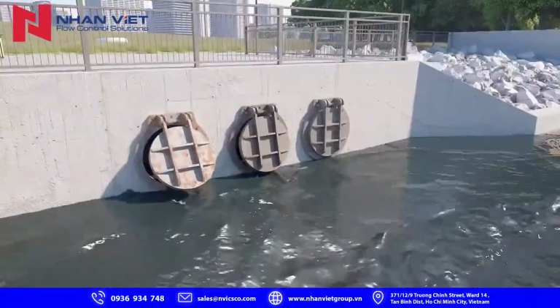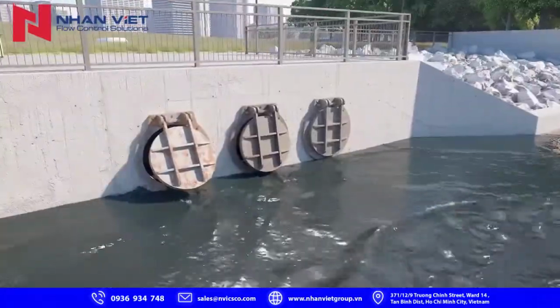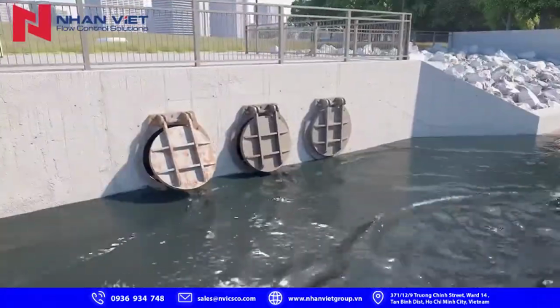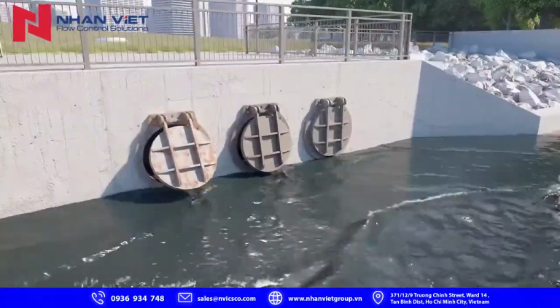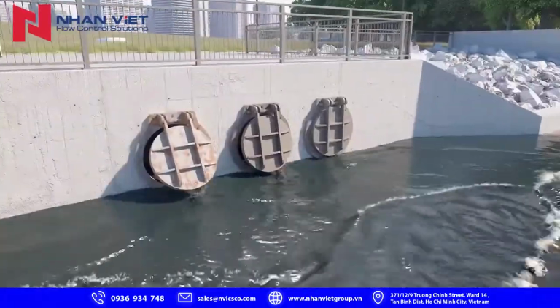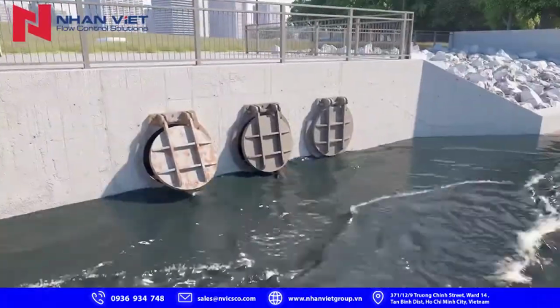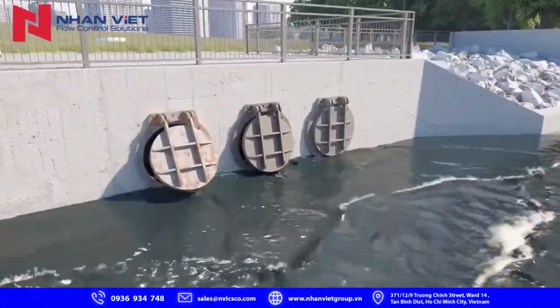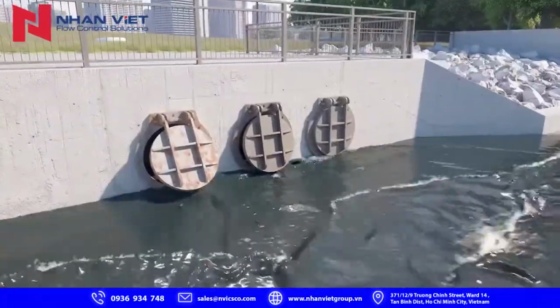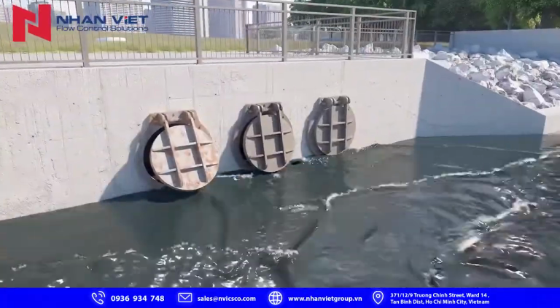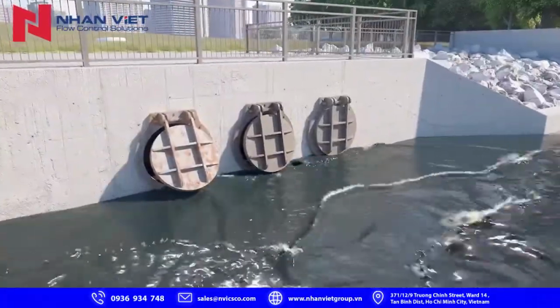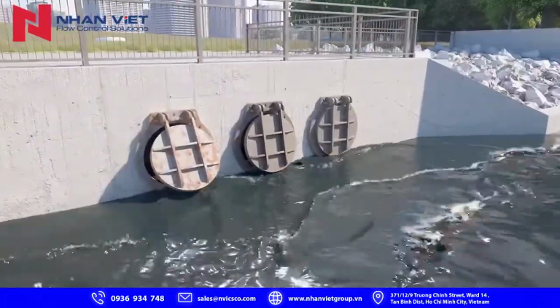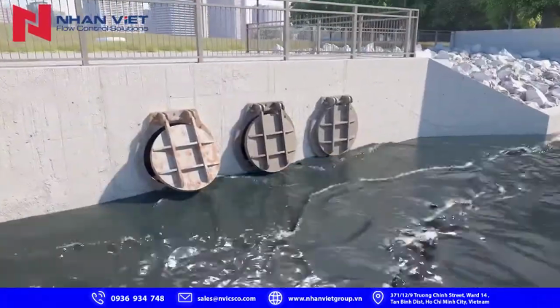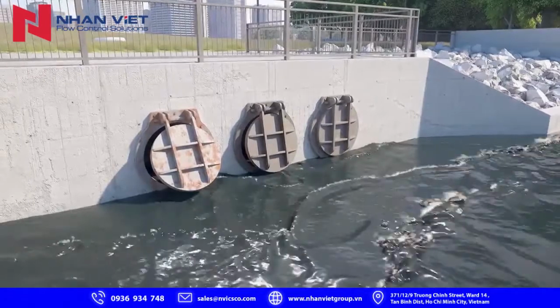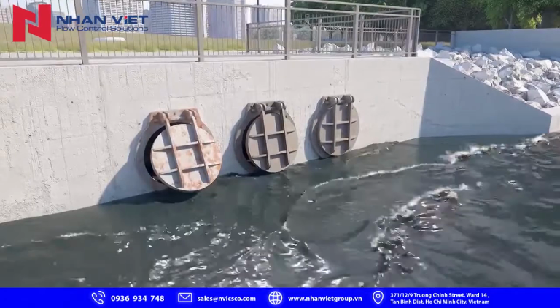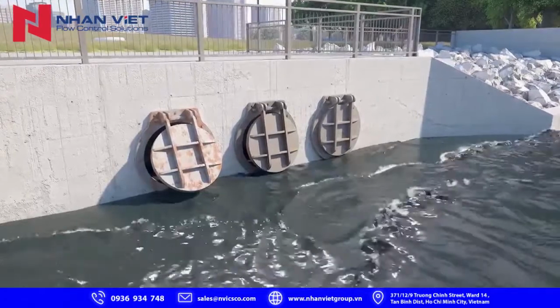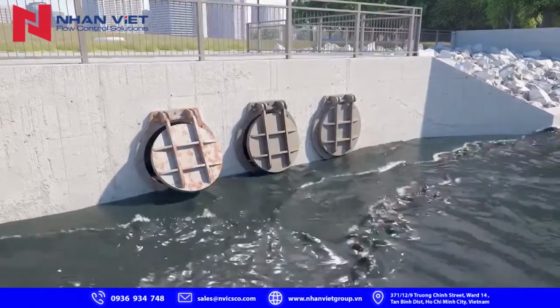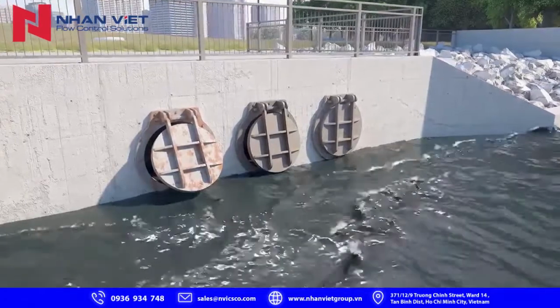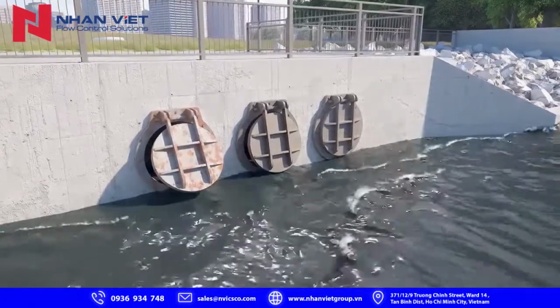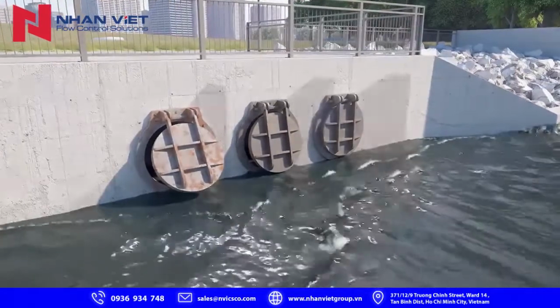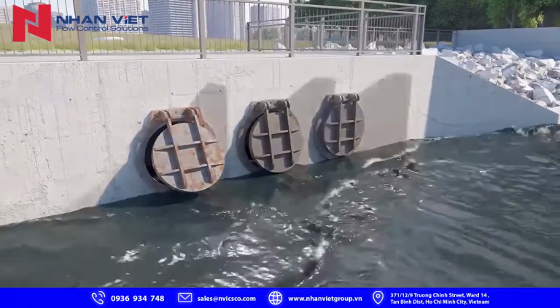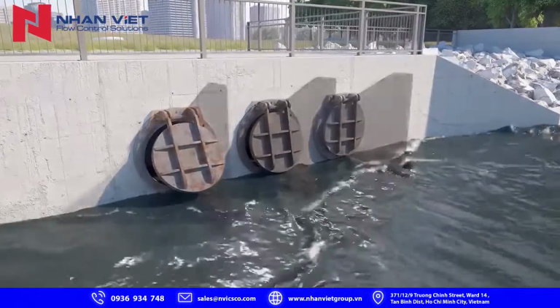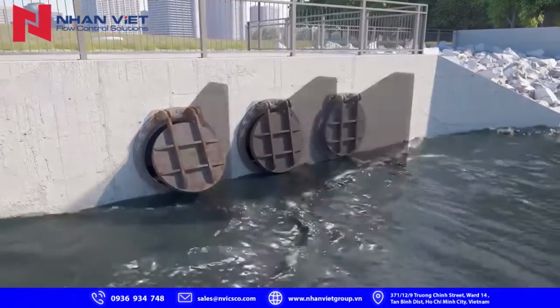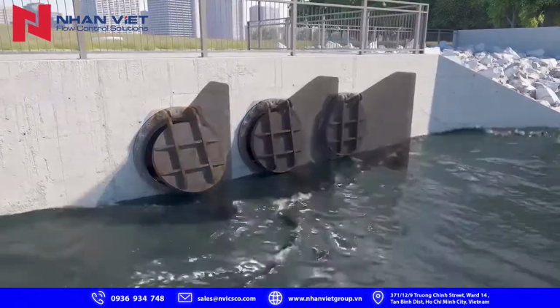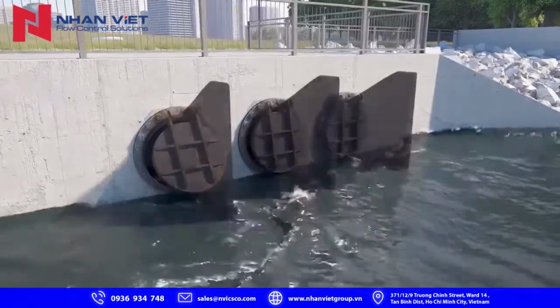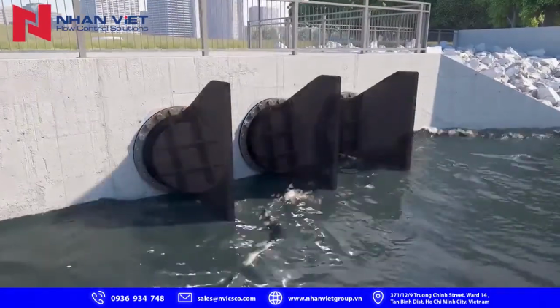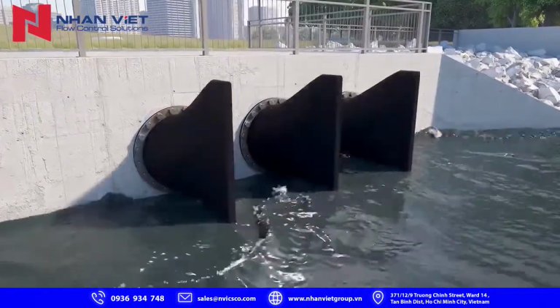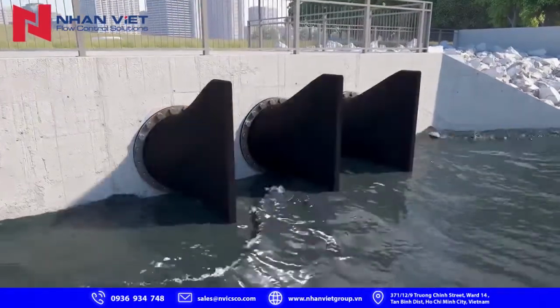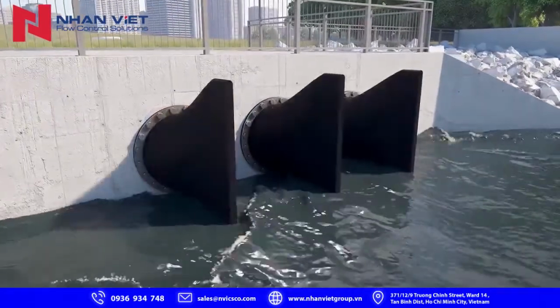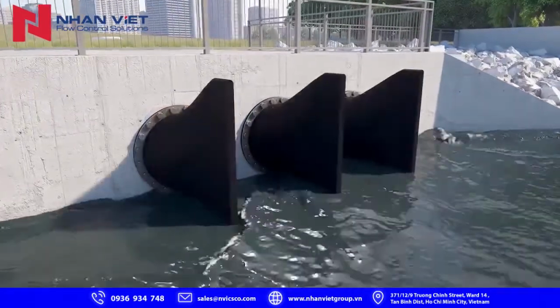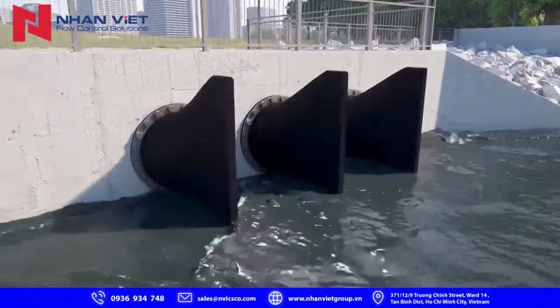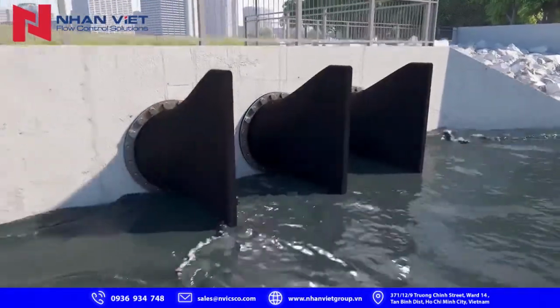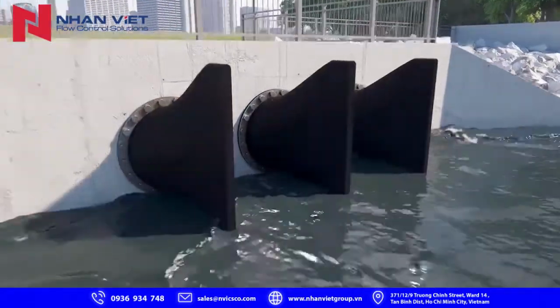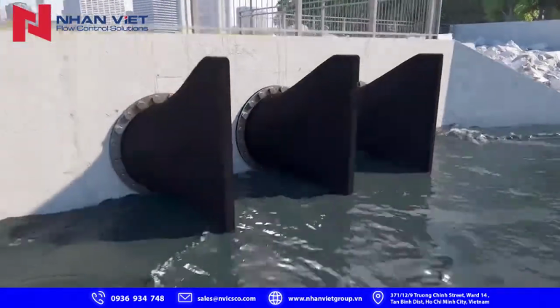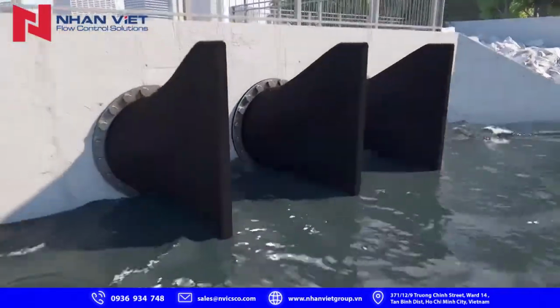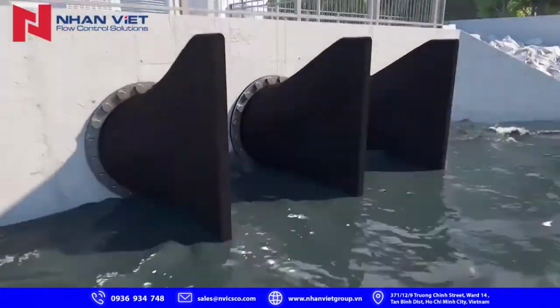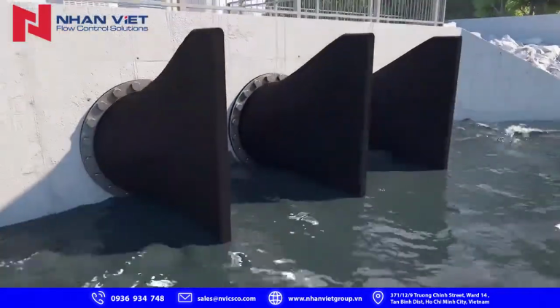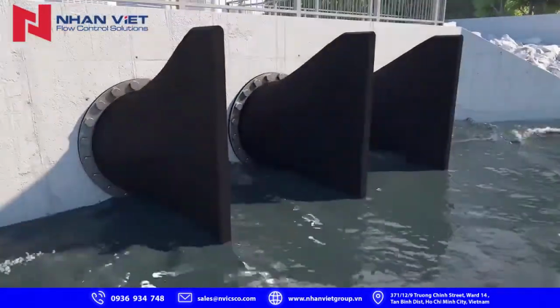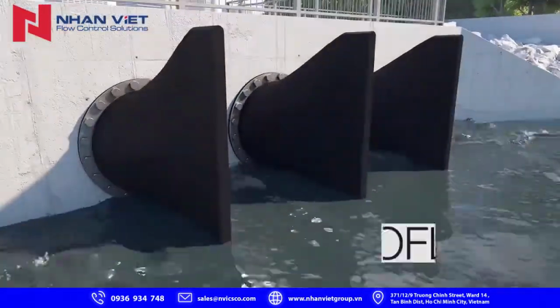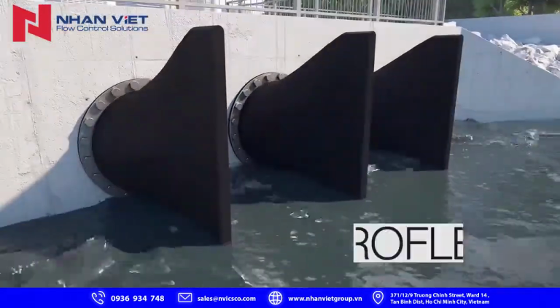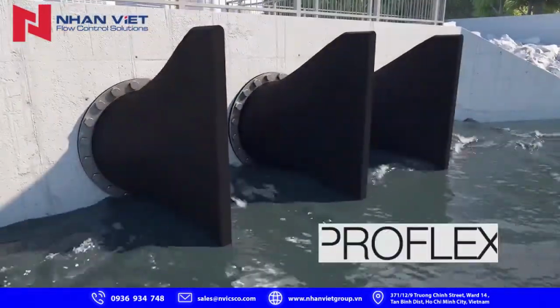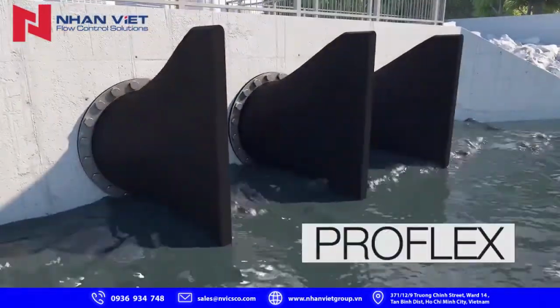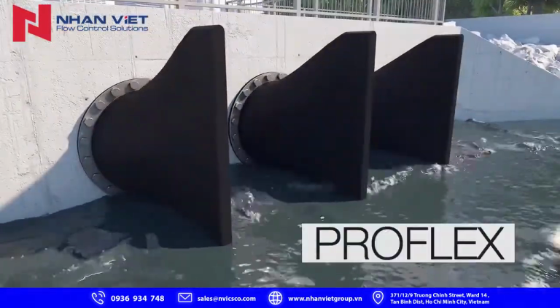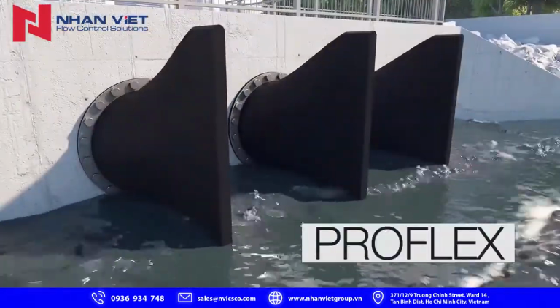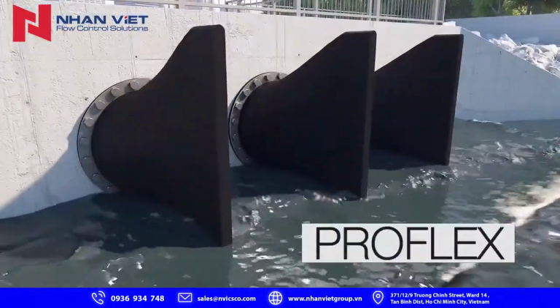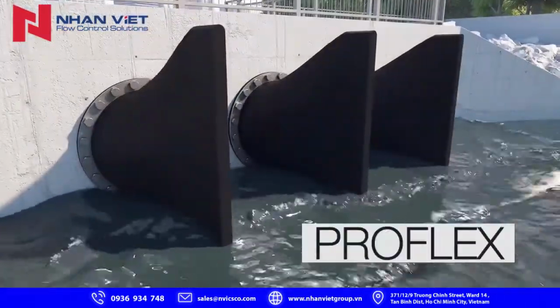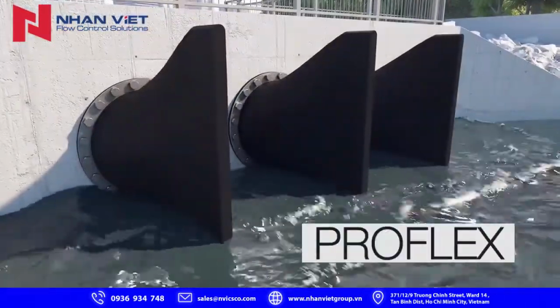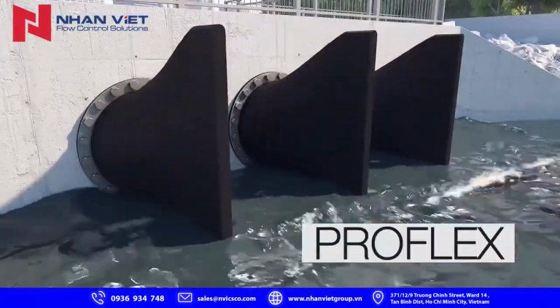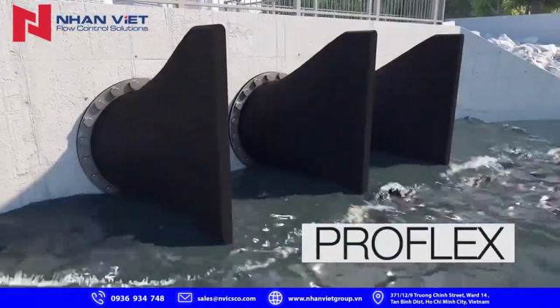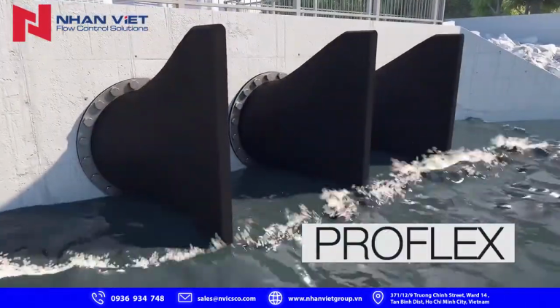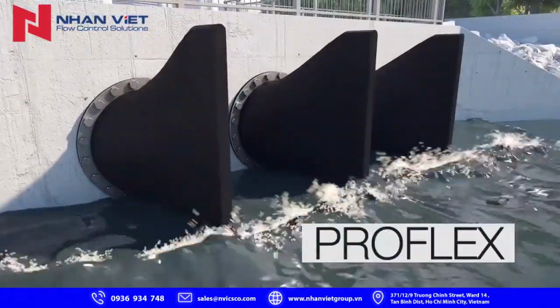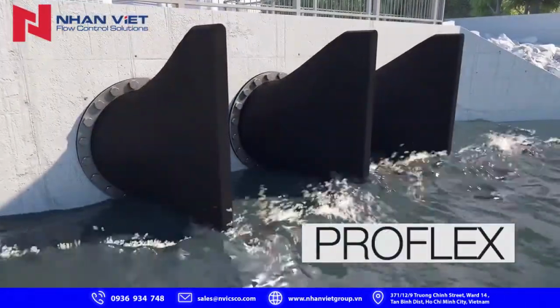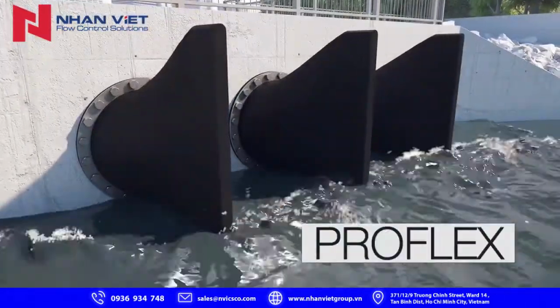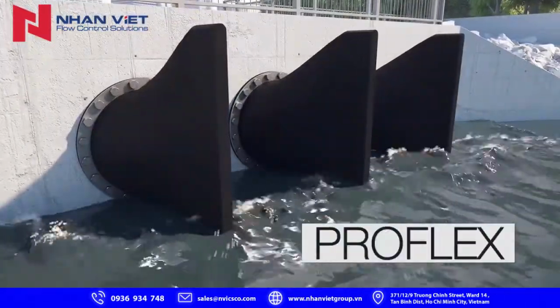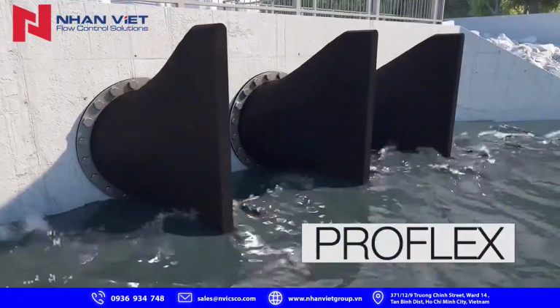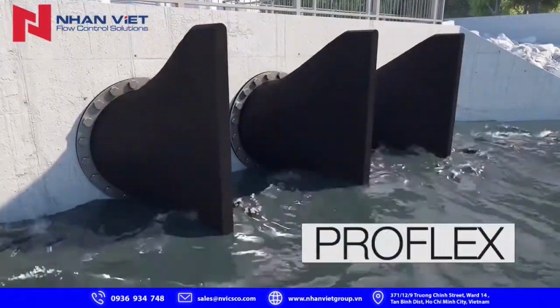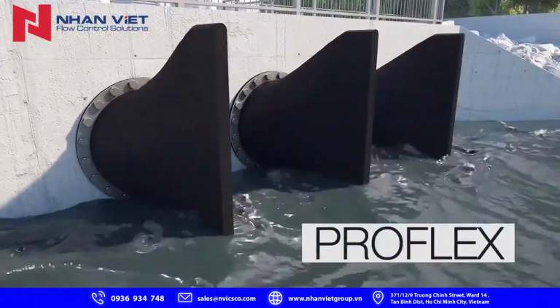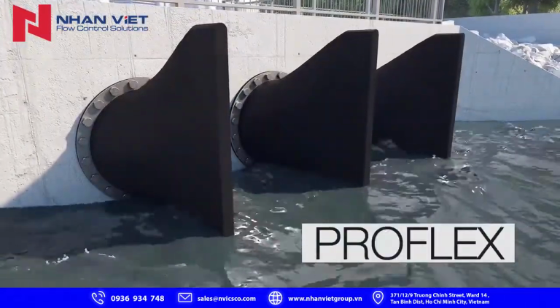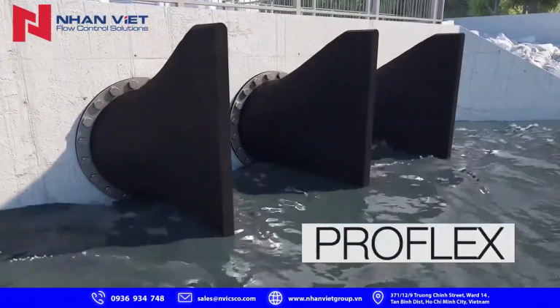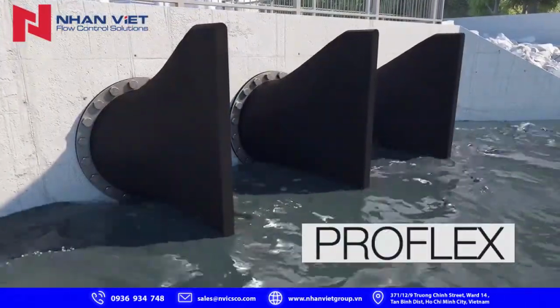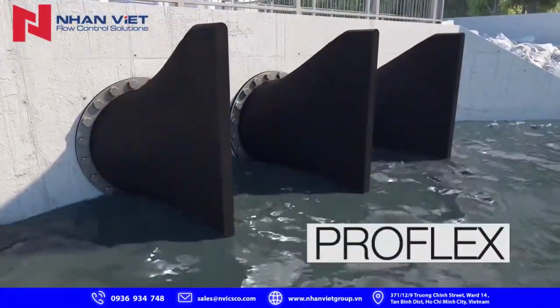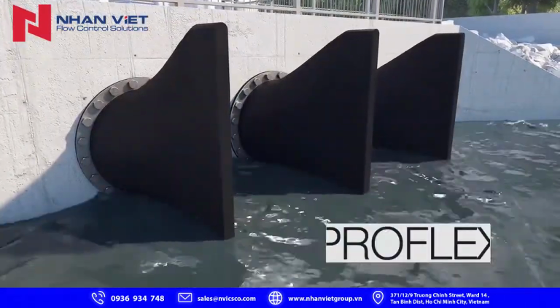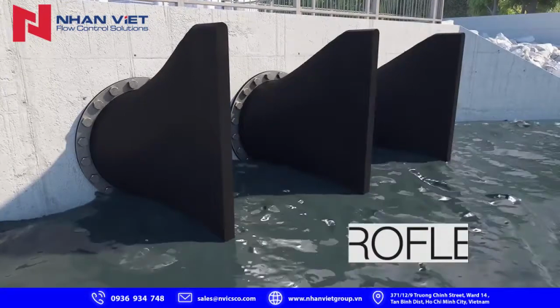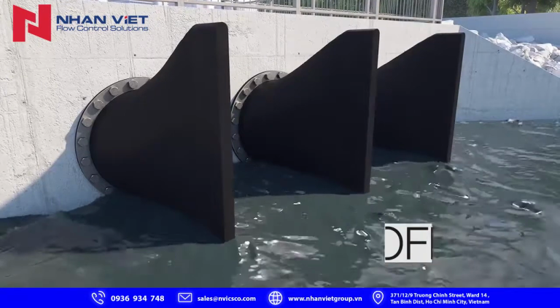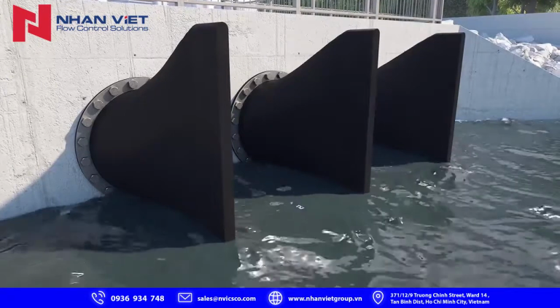Proko has a quick and cost-effective solution to this: the ProFlex Low Slope Duckbill Check Valve.